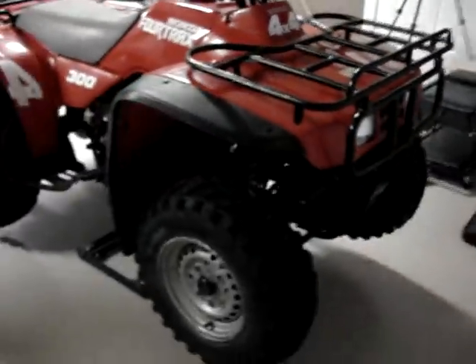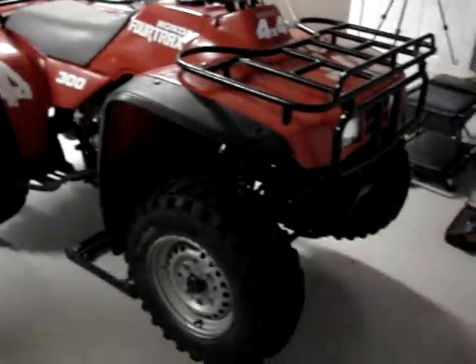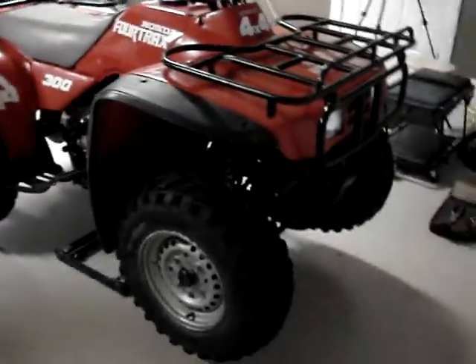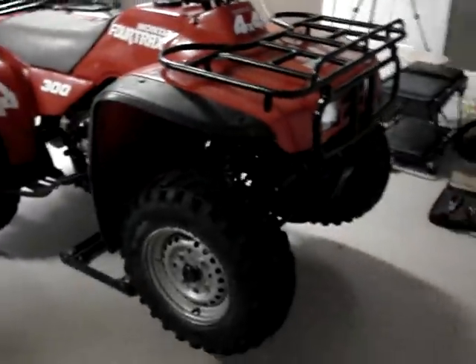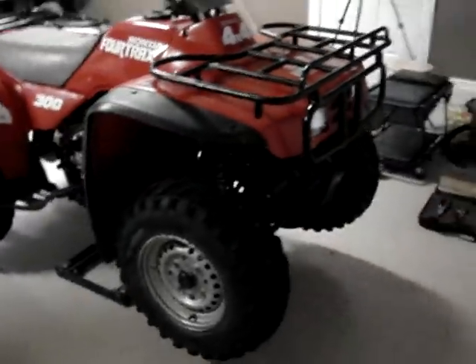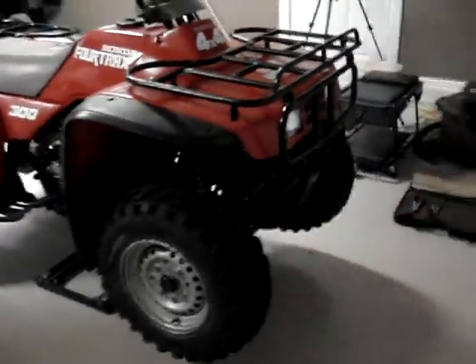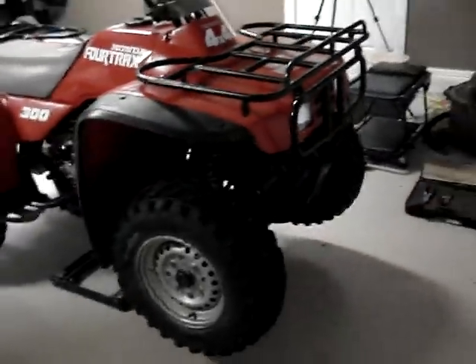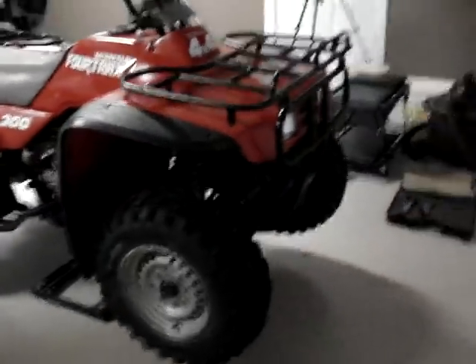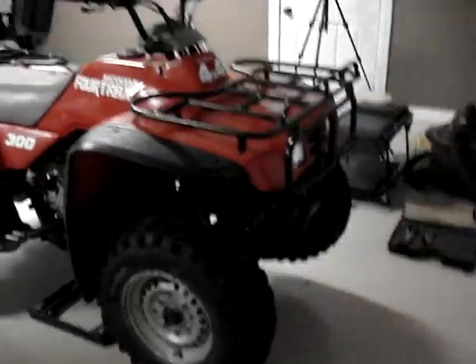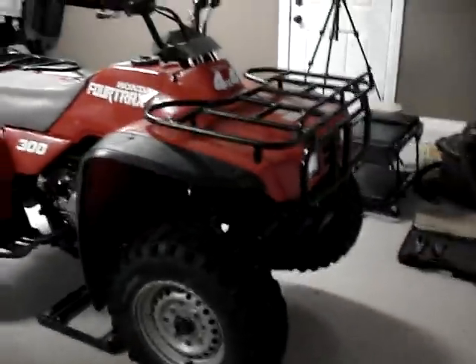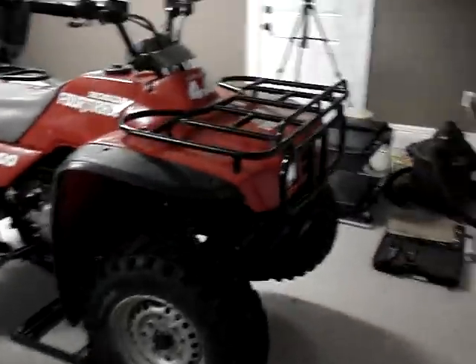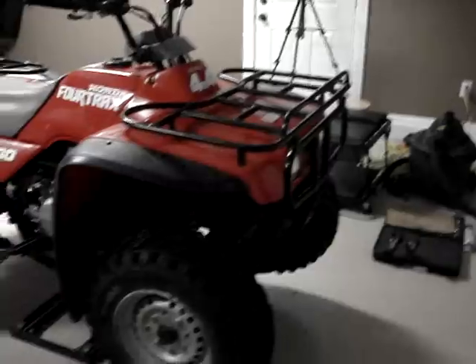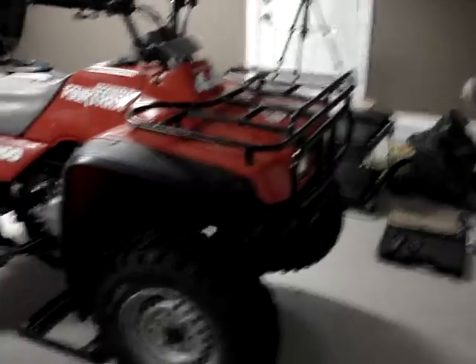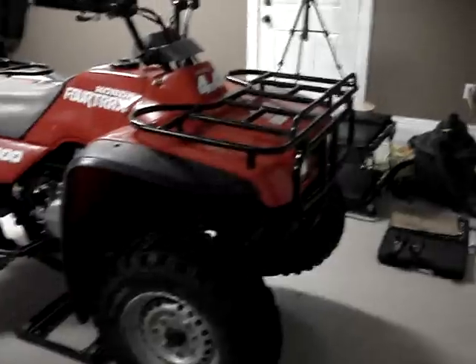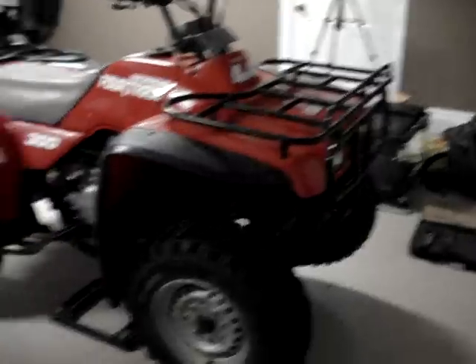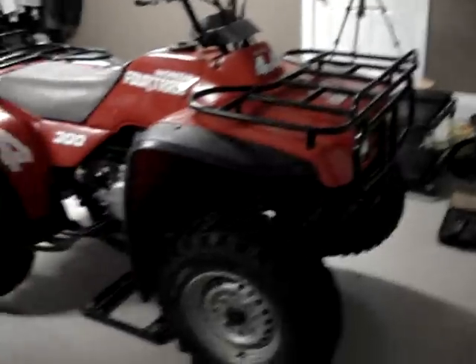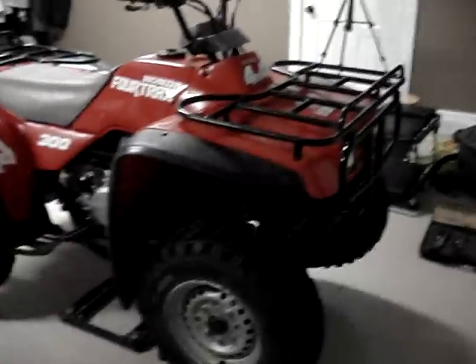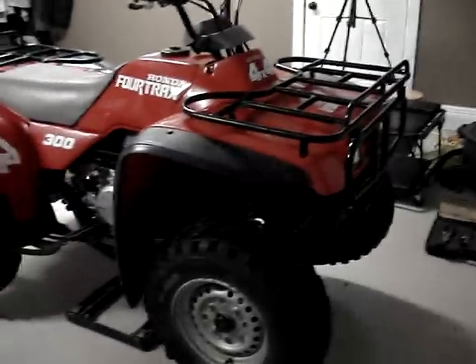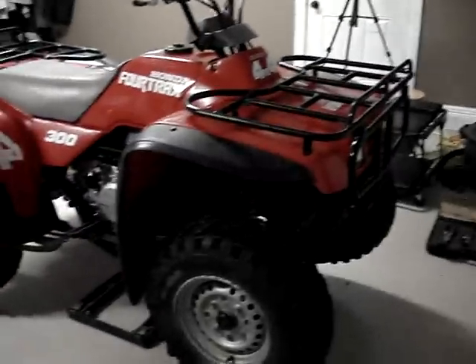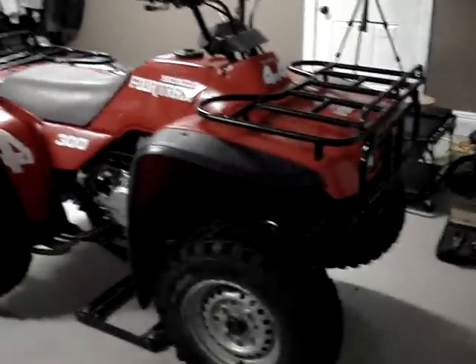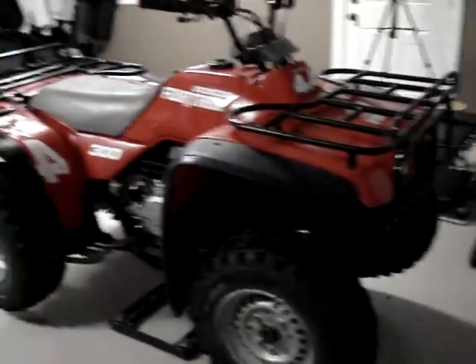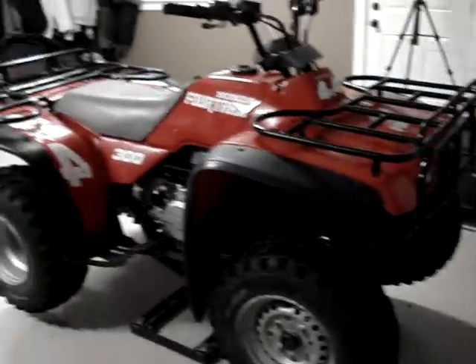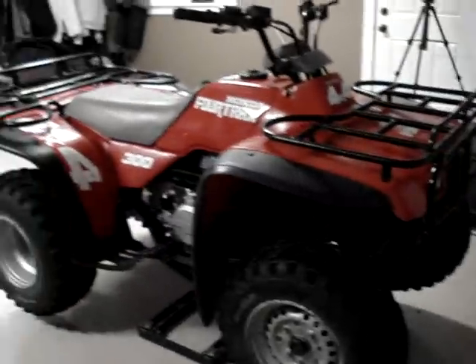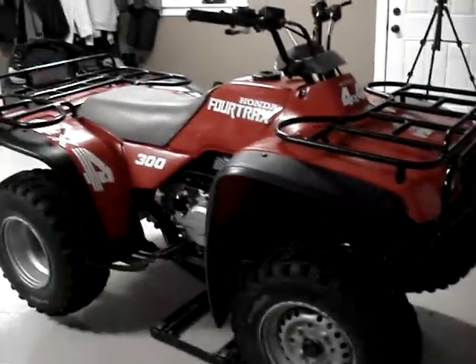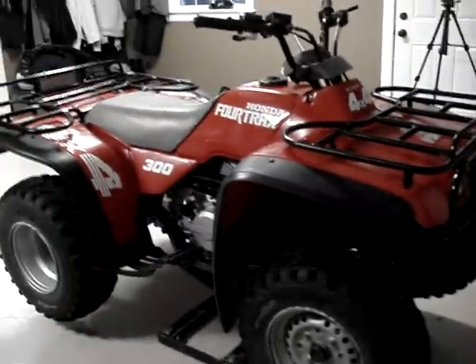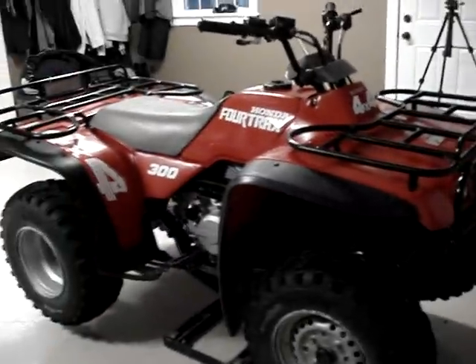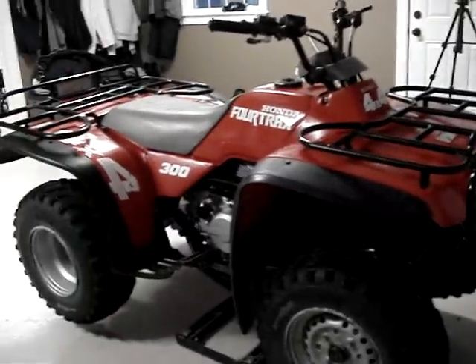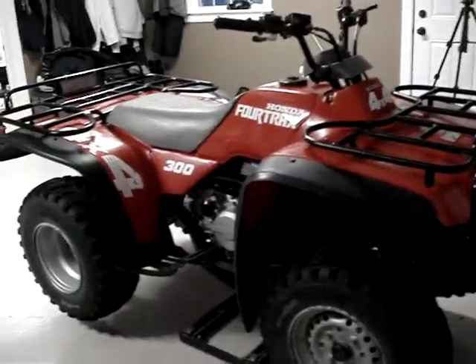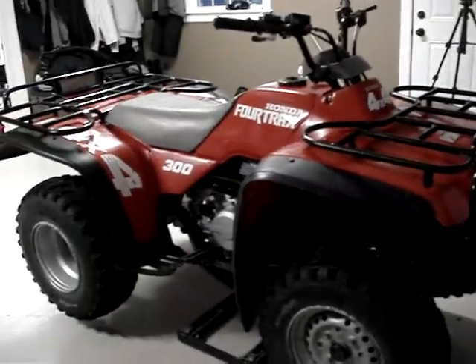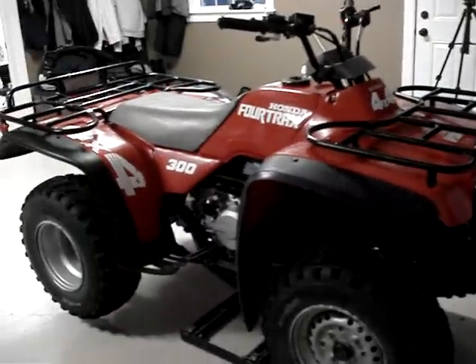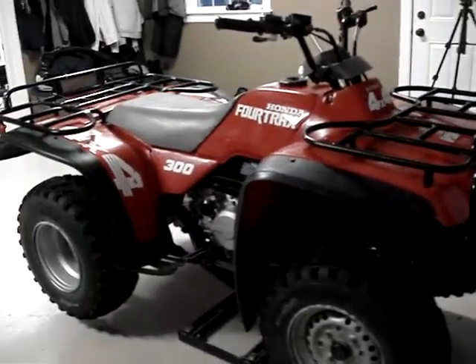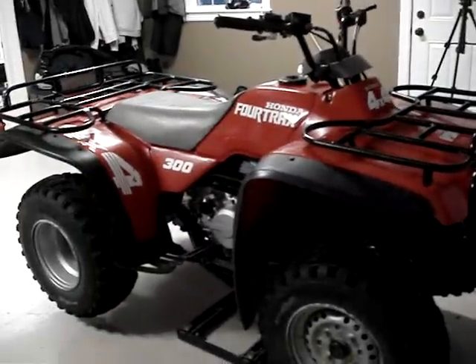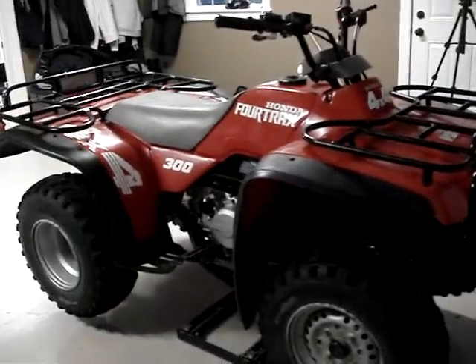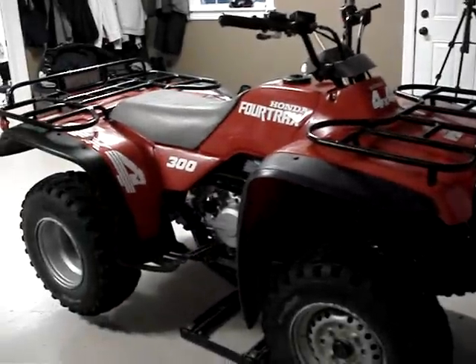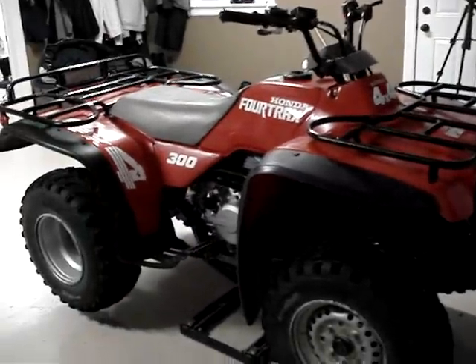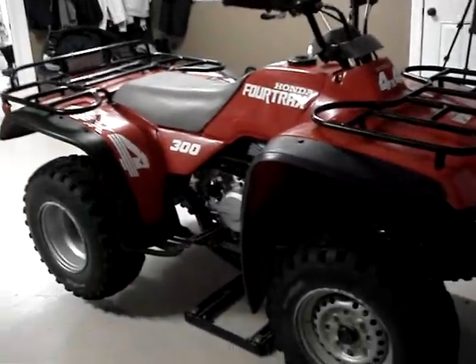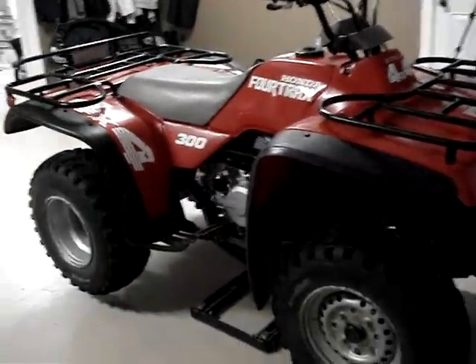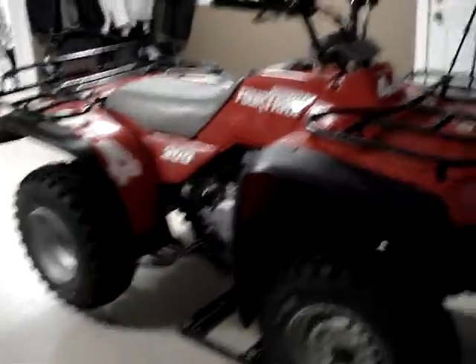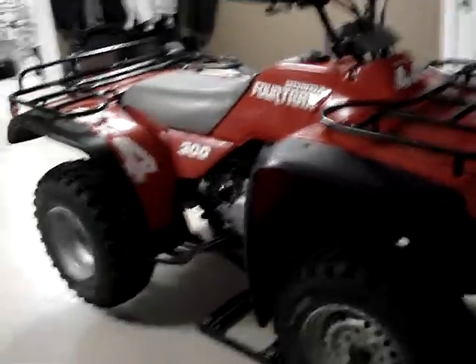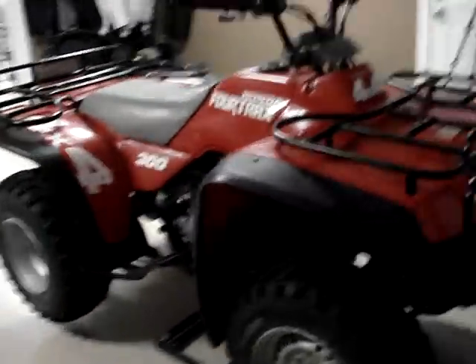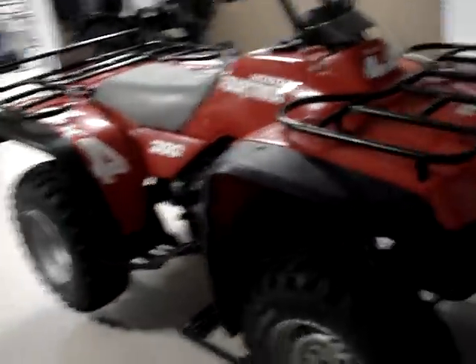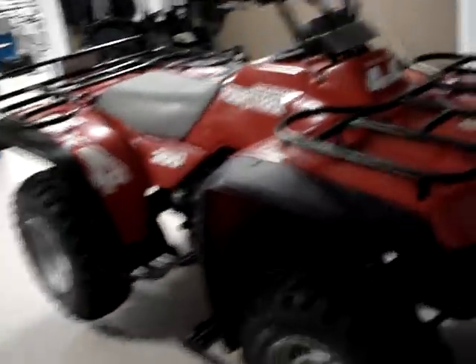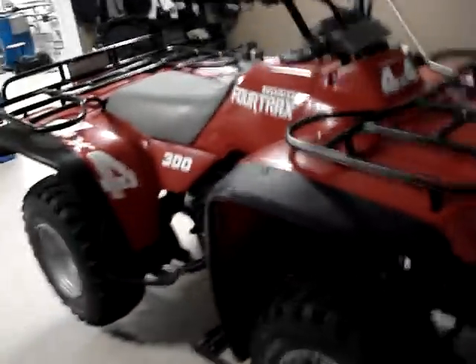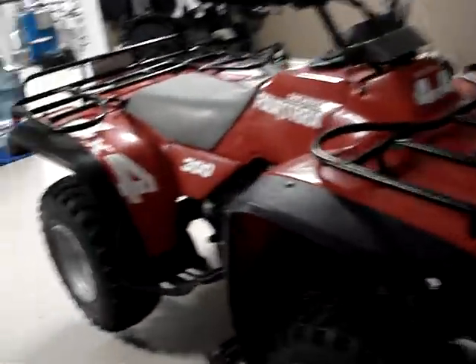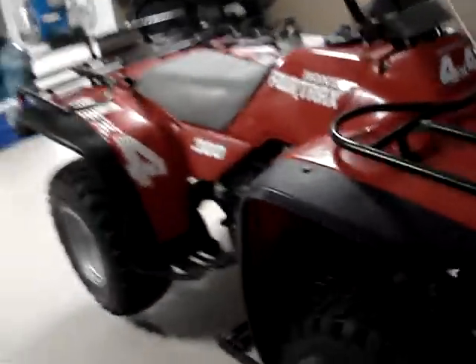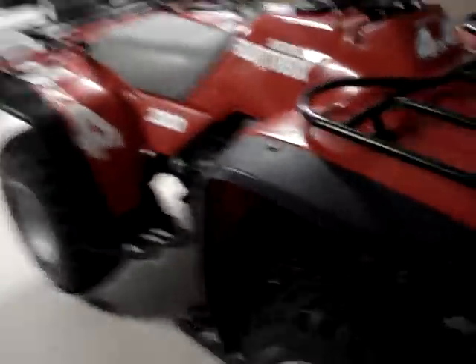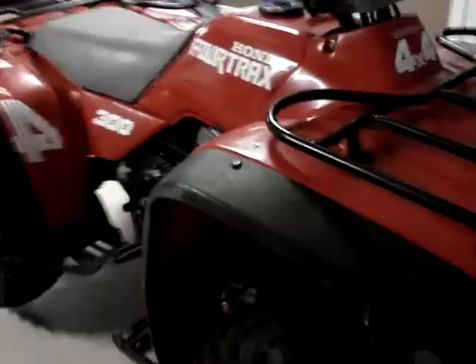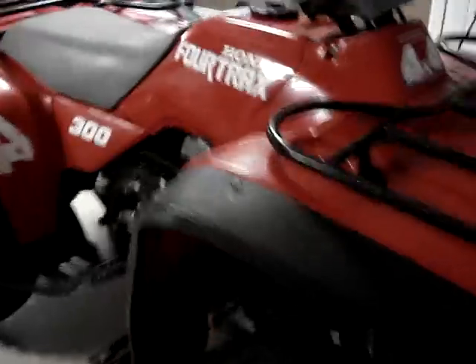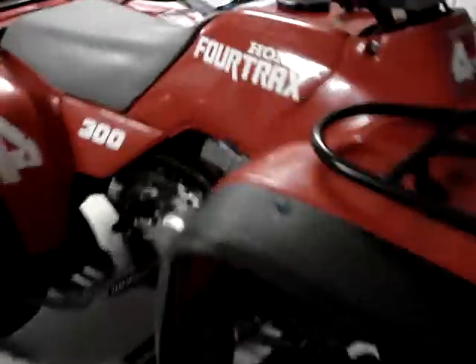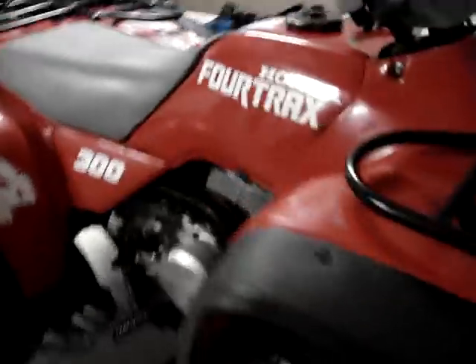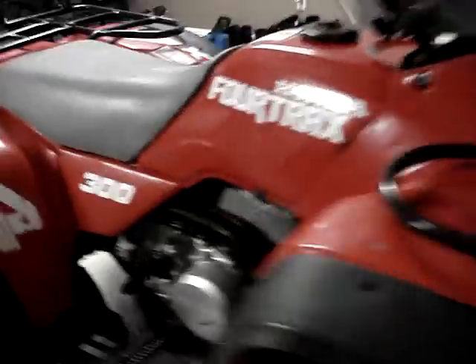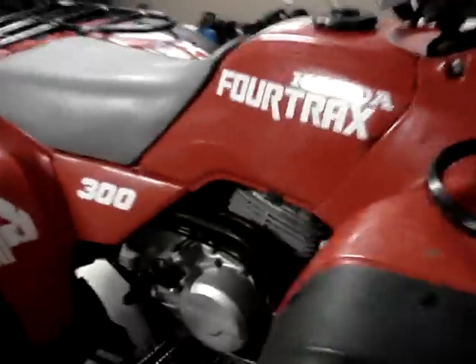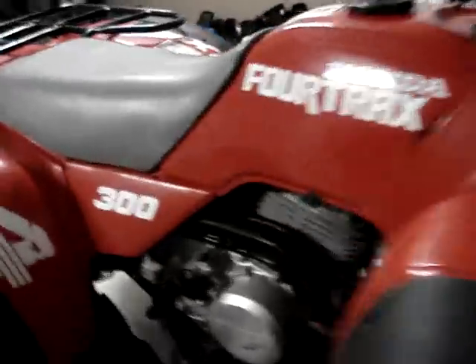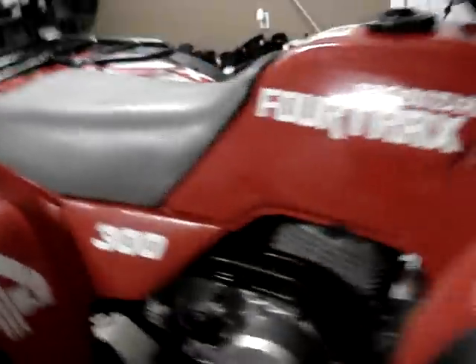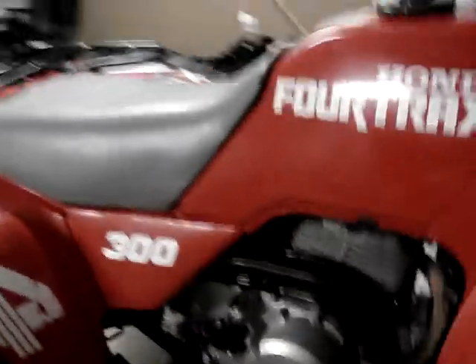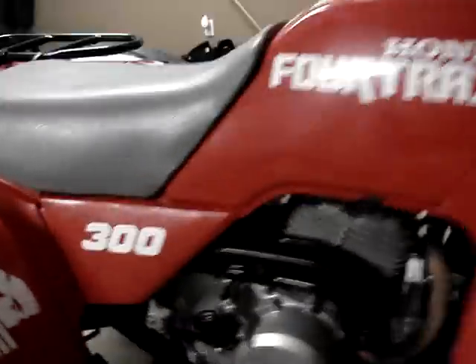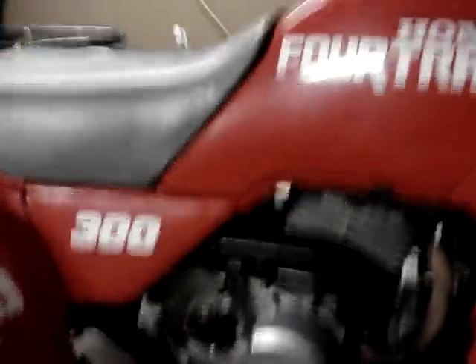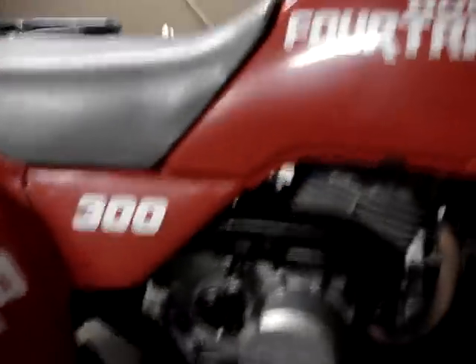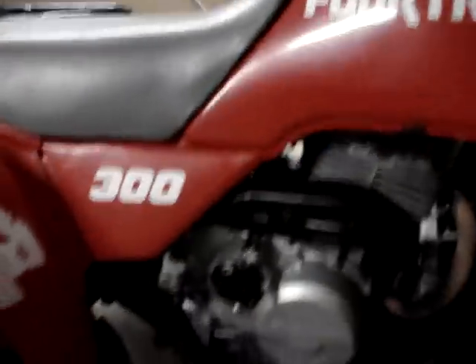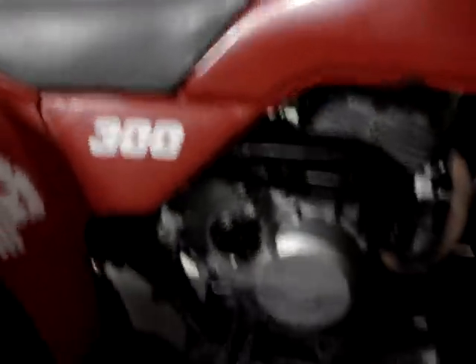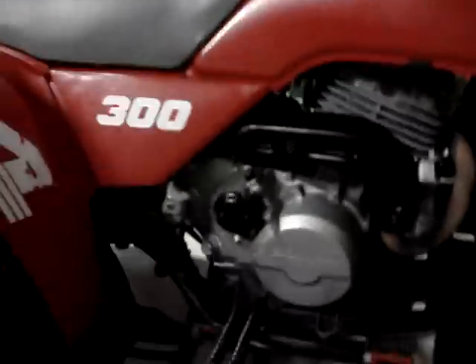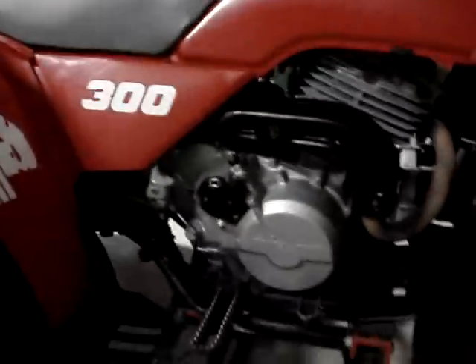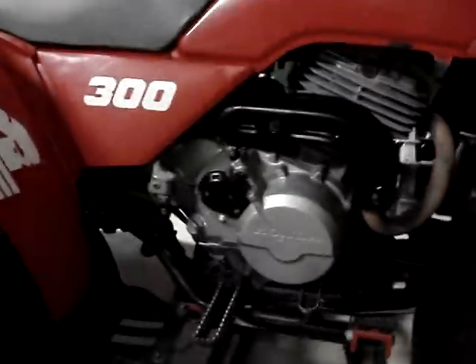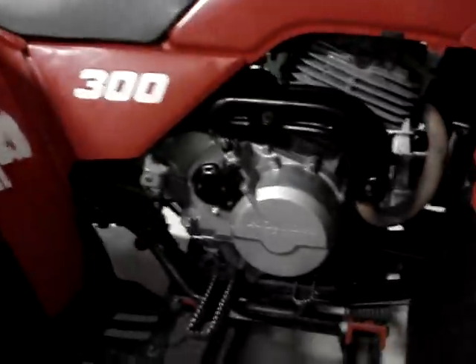The whole drive works great. It's got a locker in the front, so it's all-time four-wheel drive. Motor's all clean, very quiet.